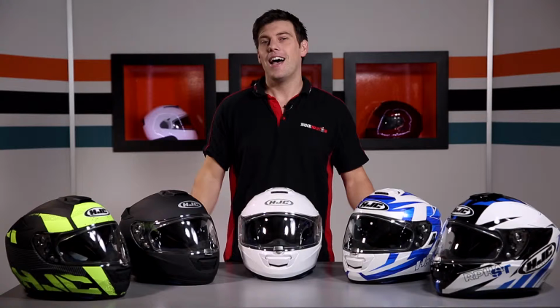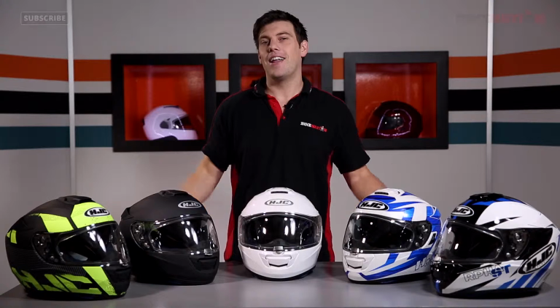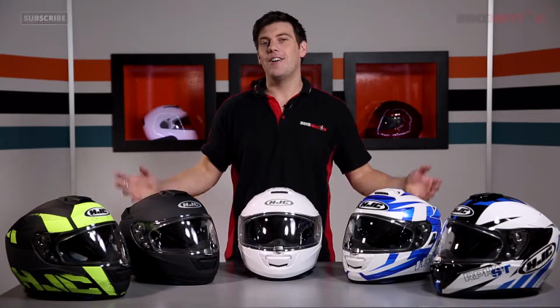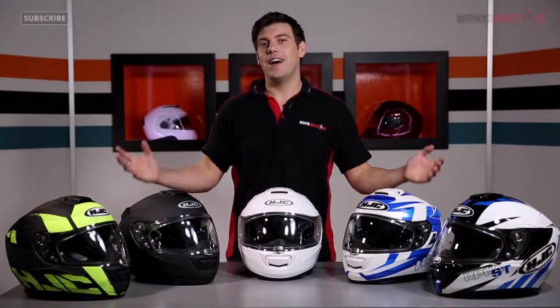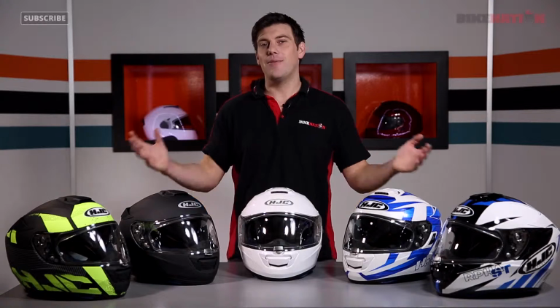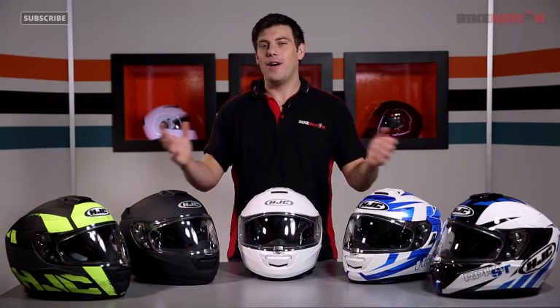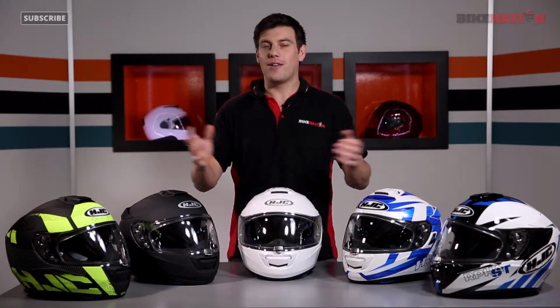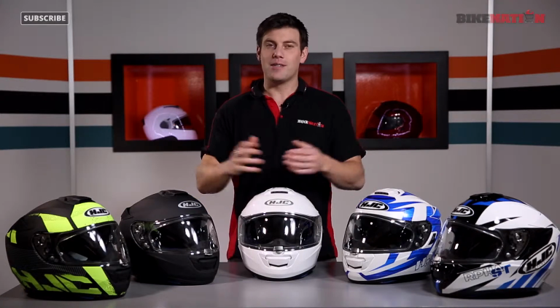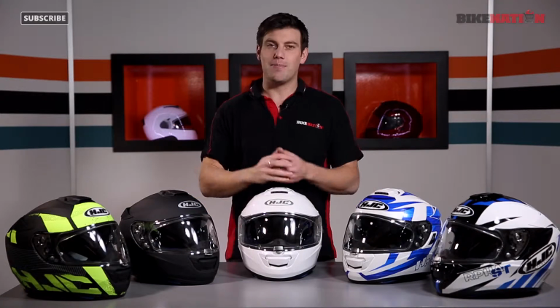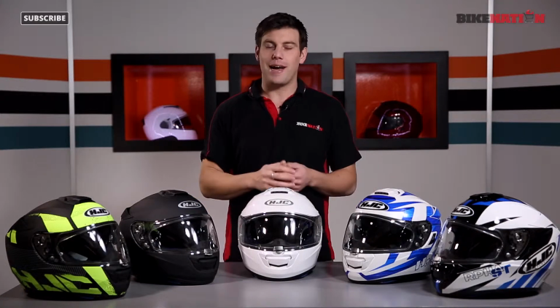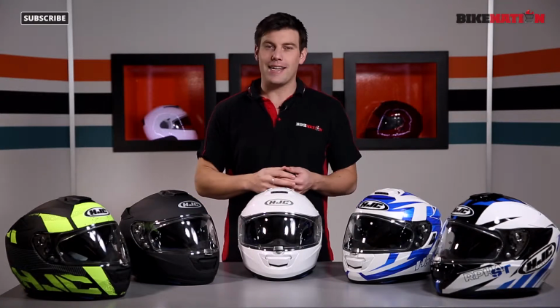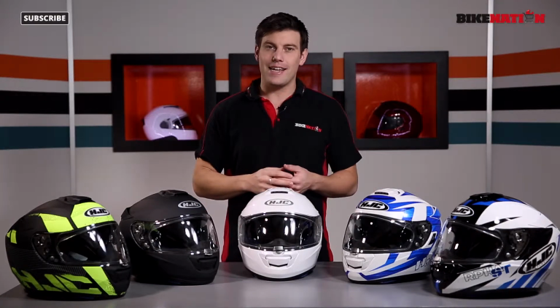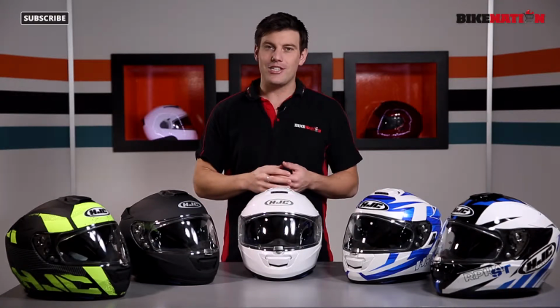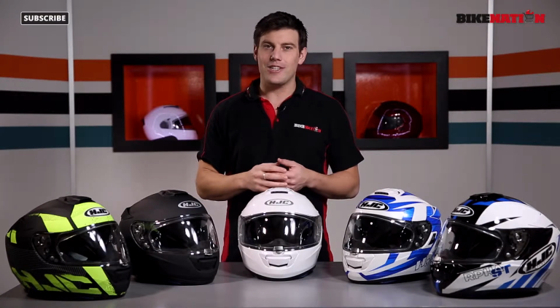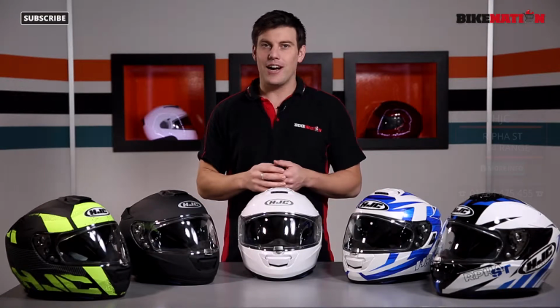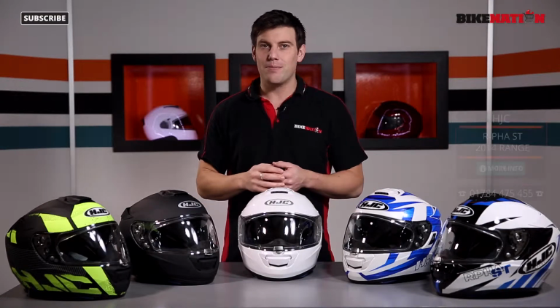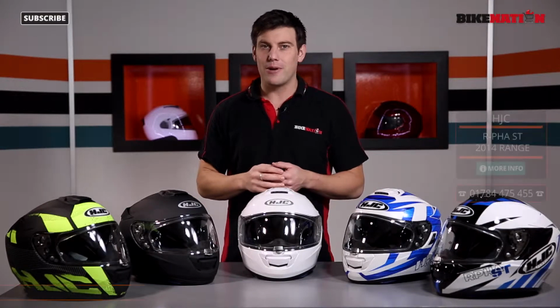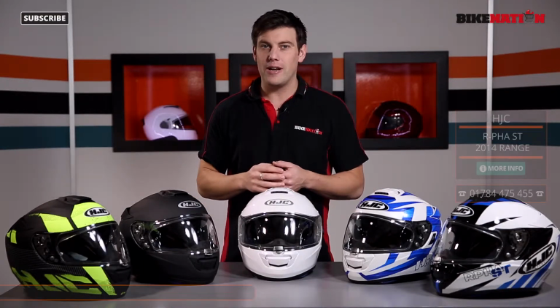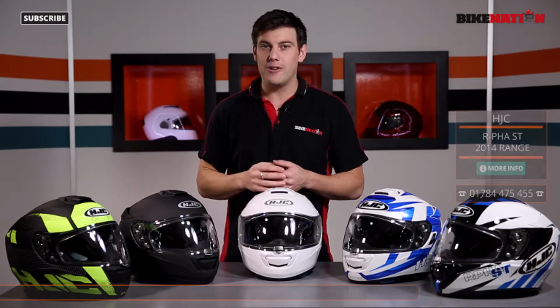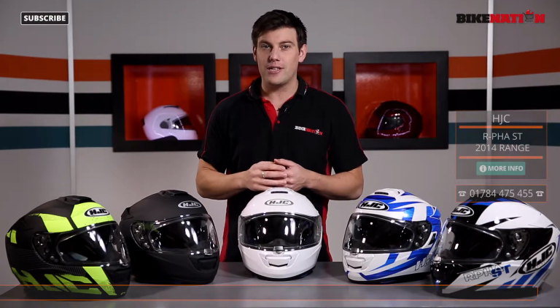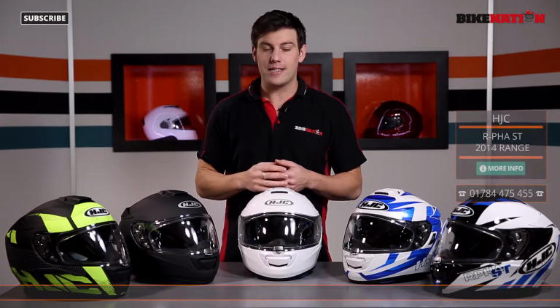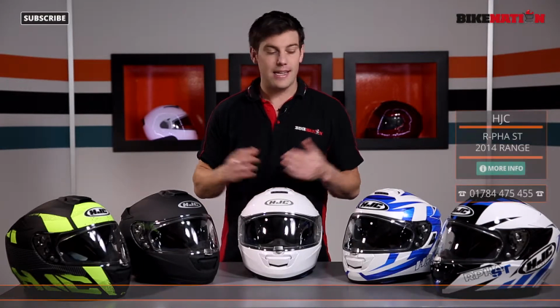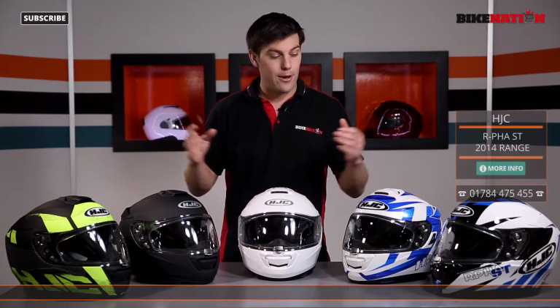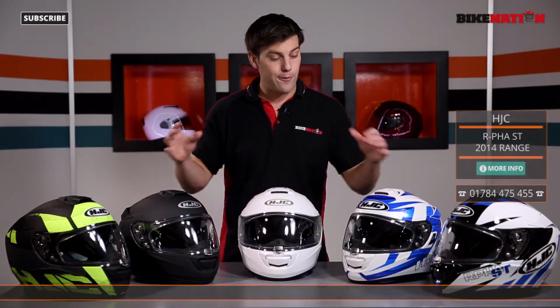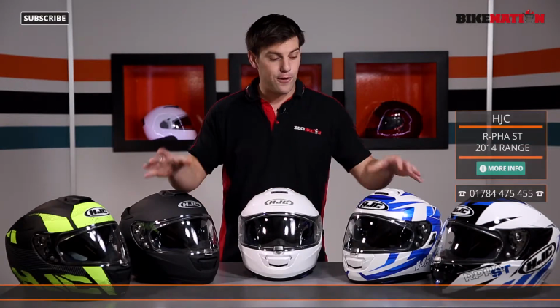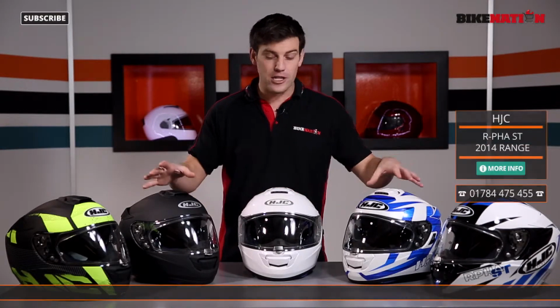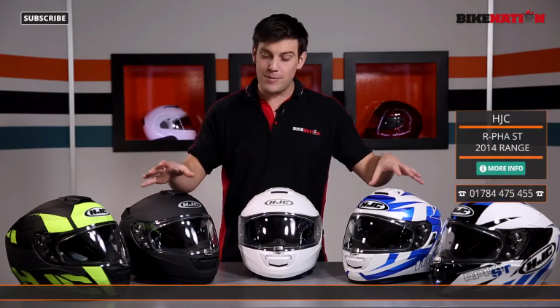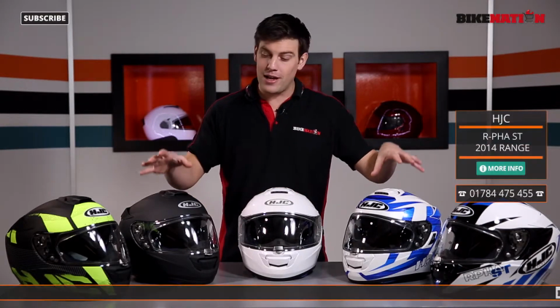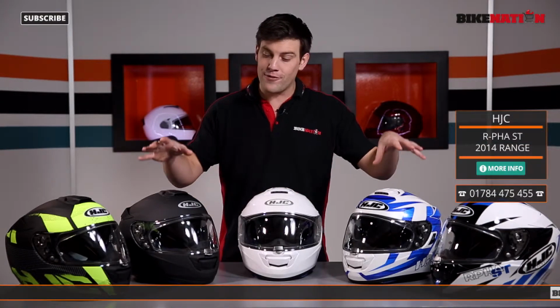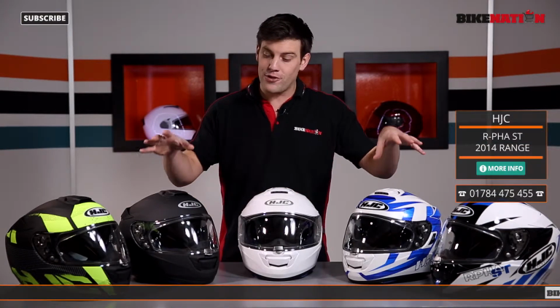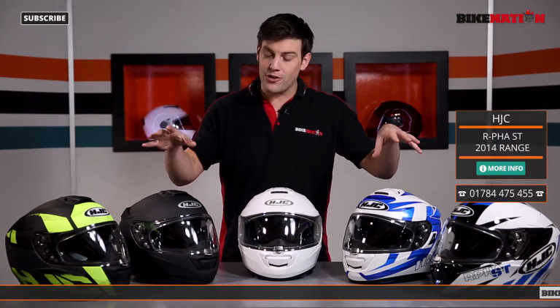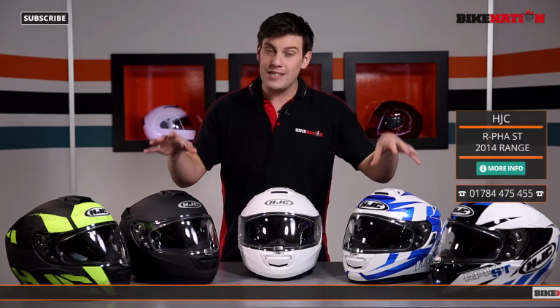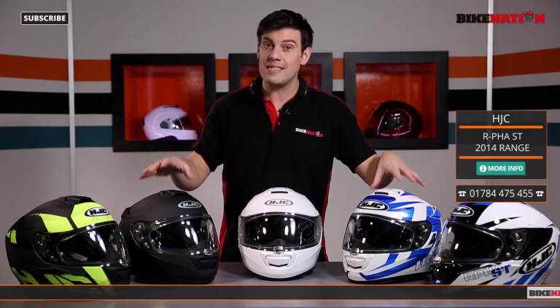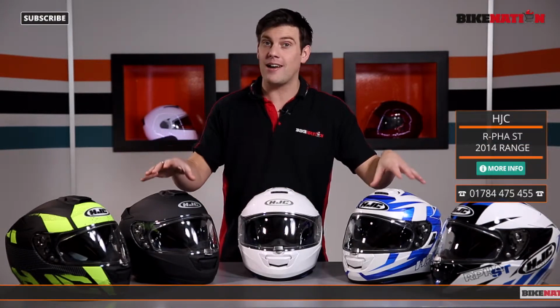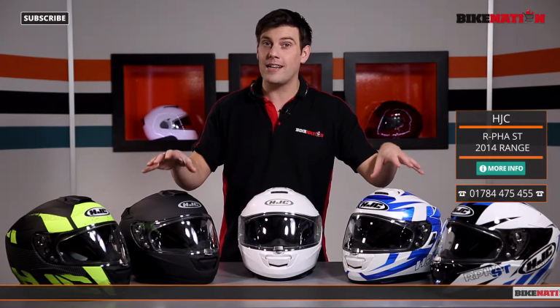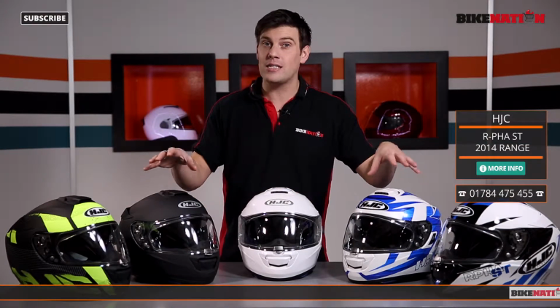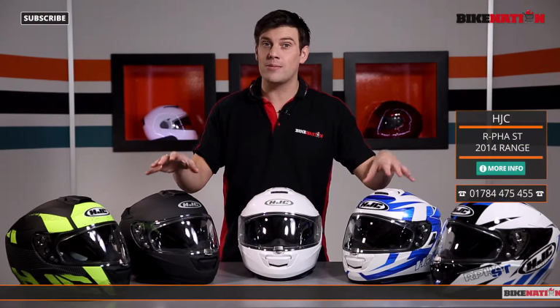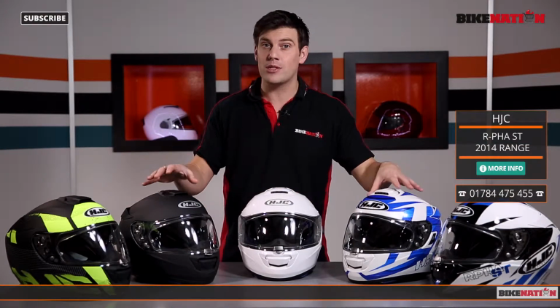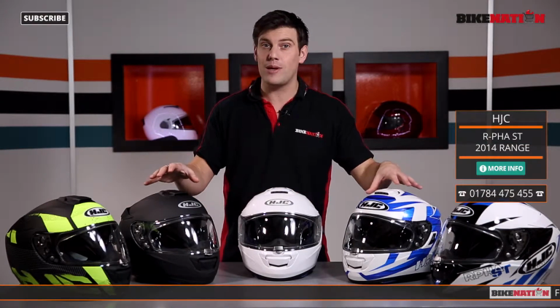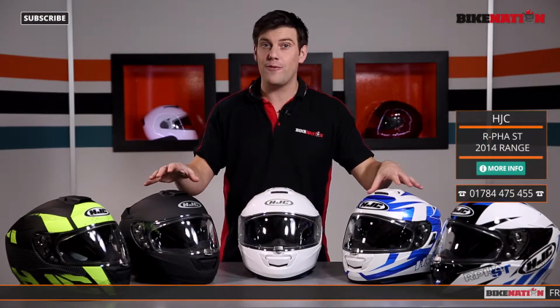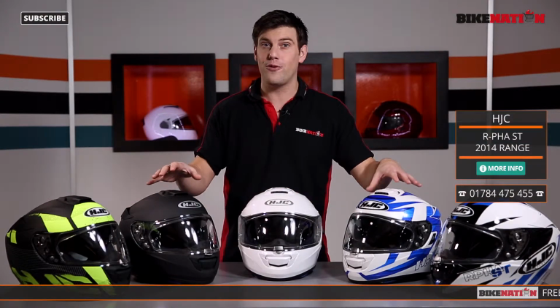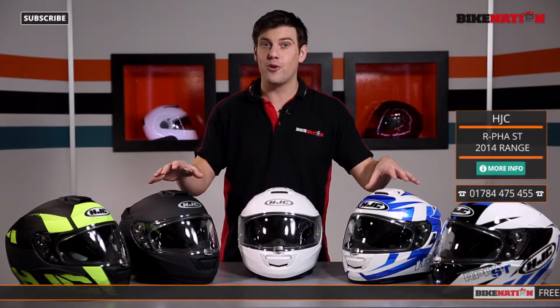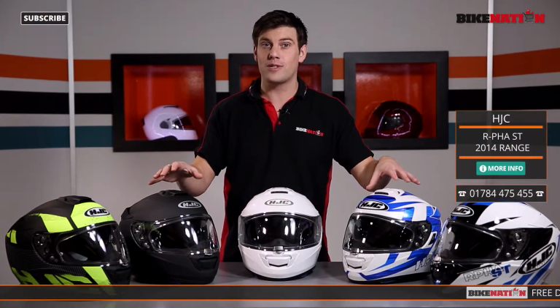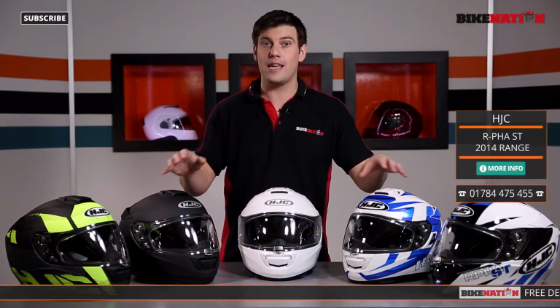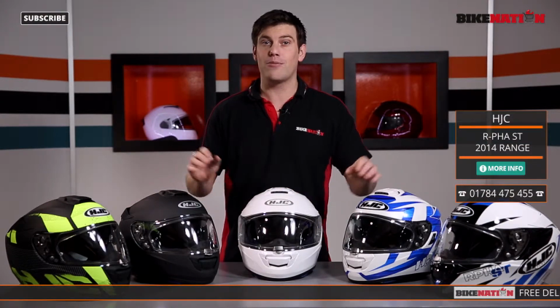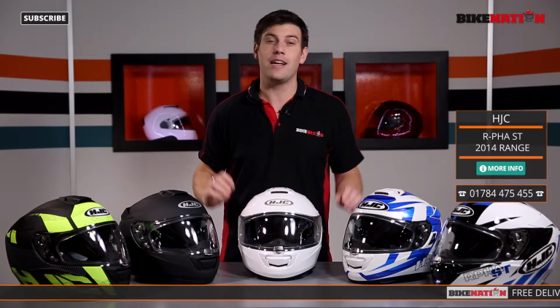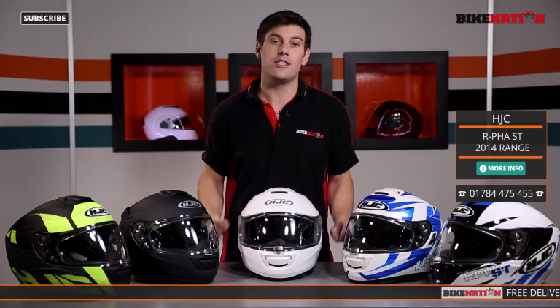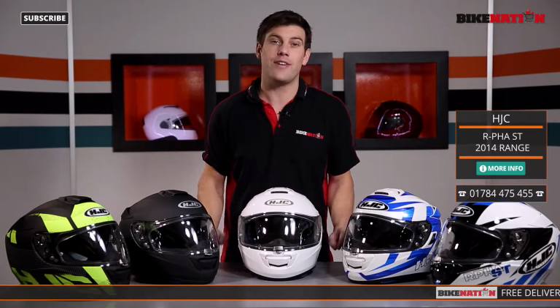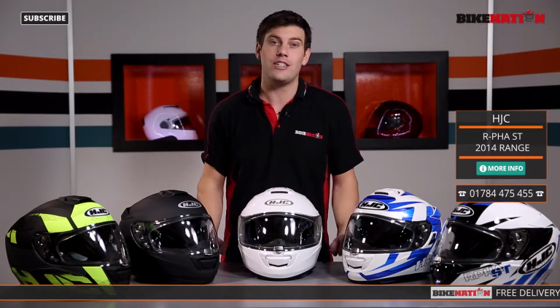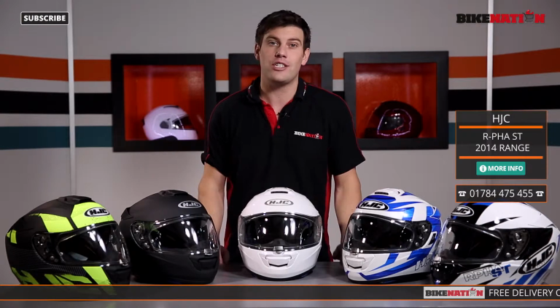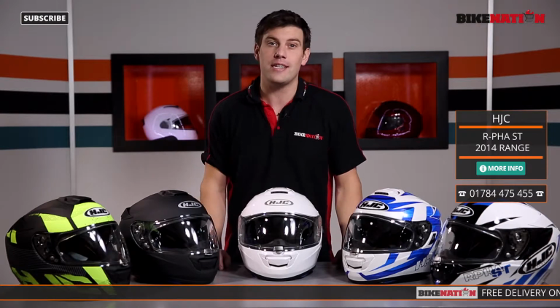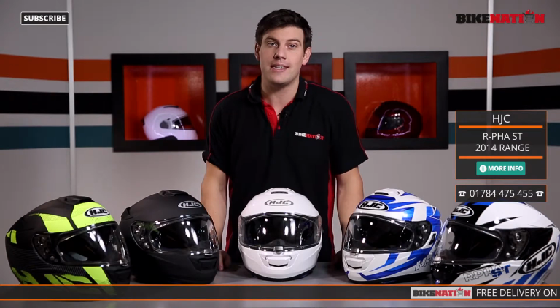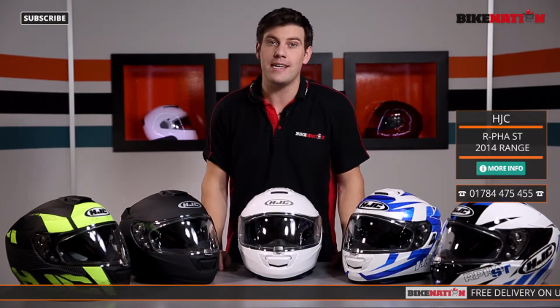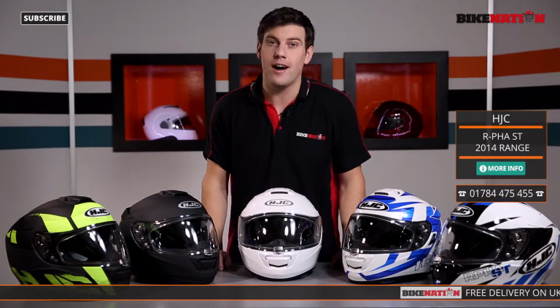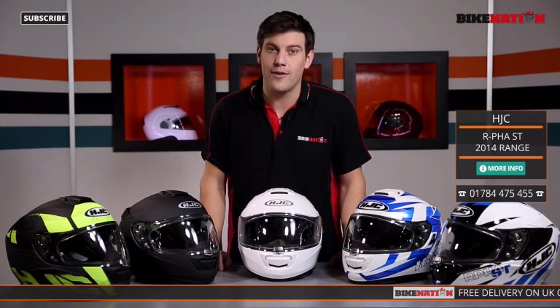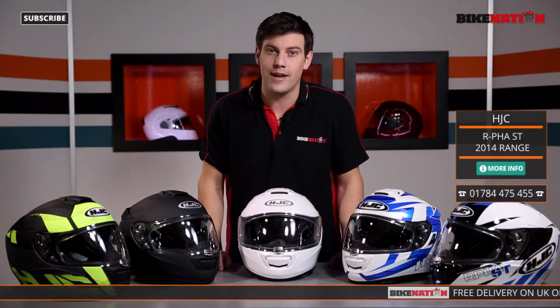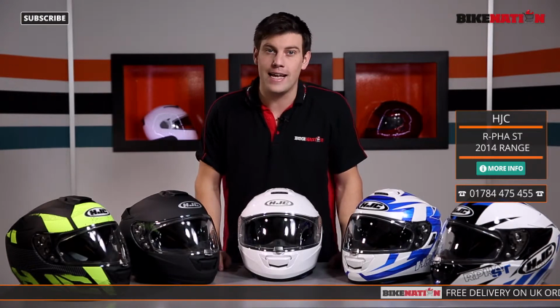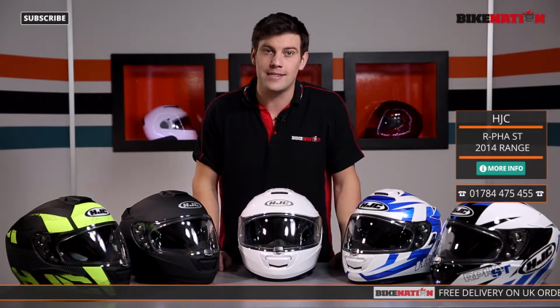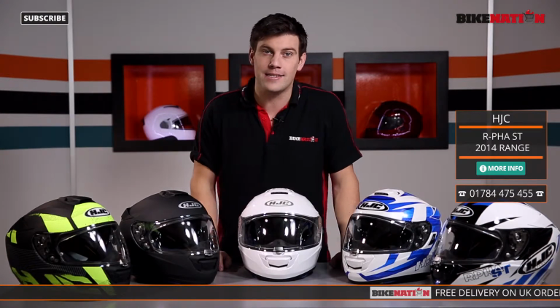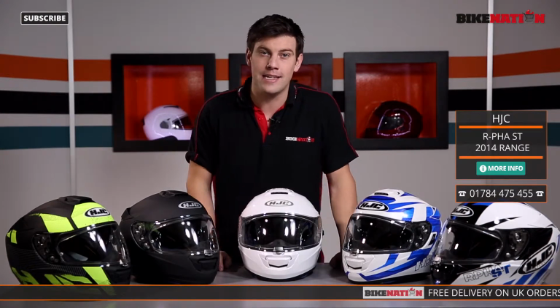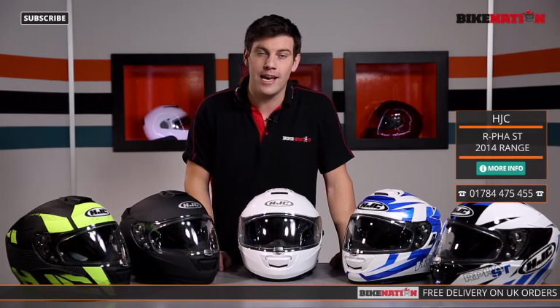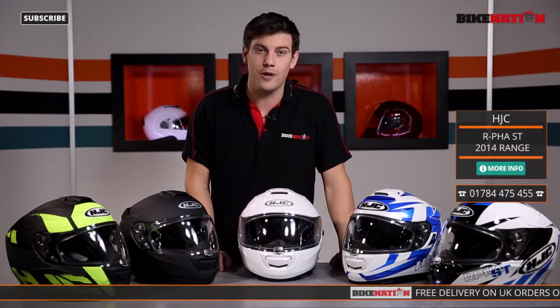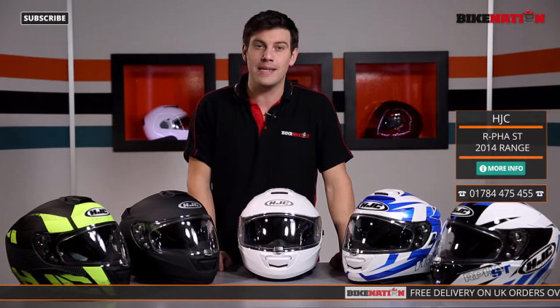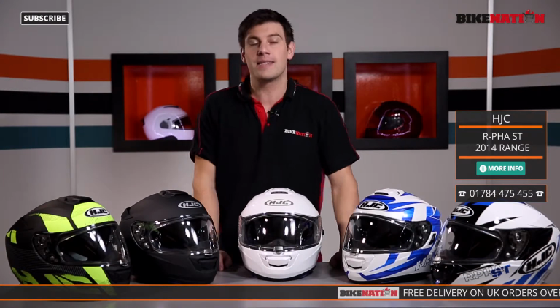Hello and welcome to Bike Nation, I'm Bryn Lucas. Now in front of me I've got the designs from the 2014 range of HJC ARFA ST helmets.